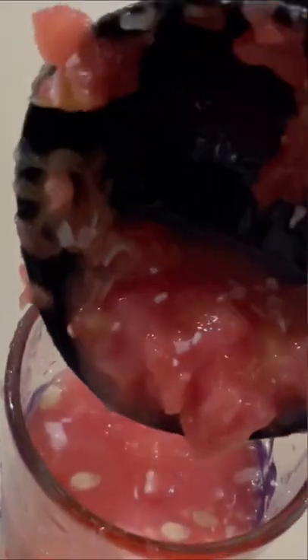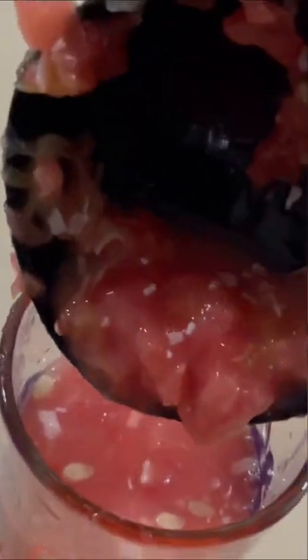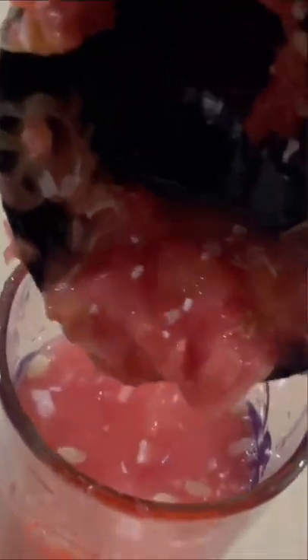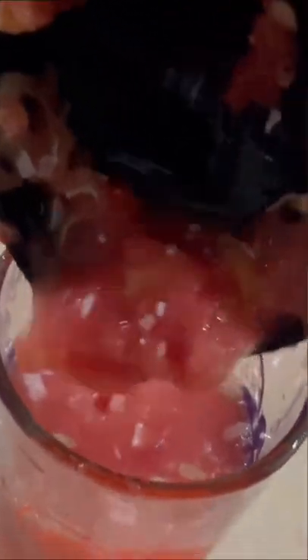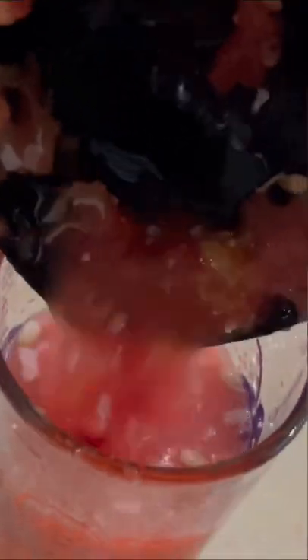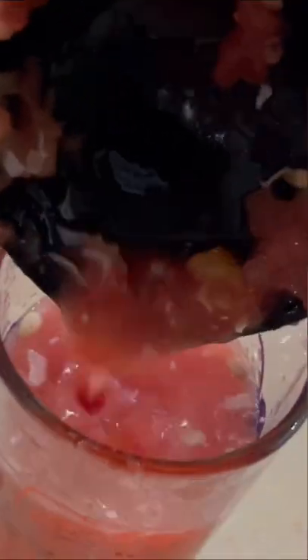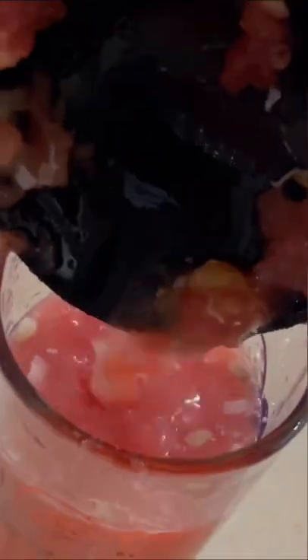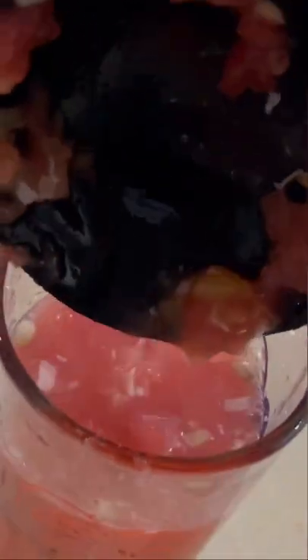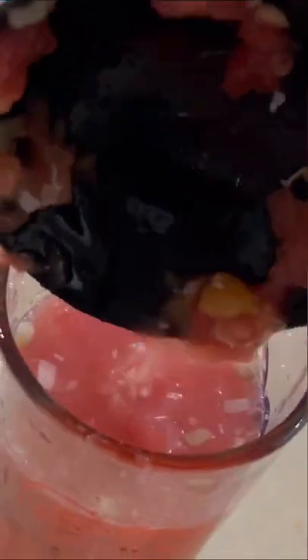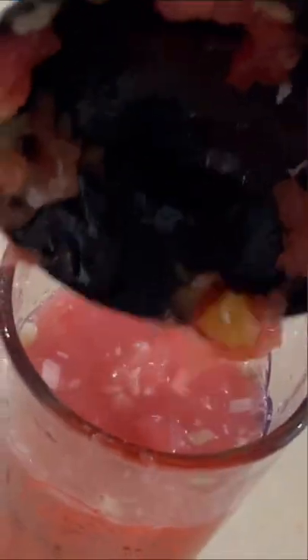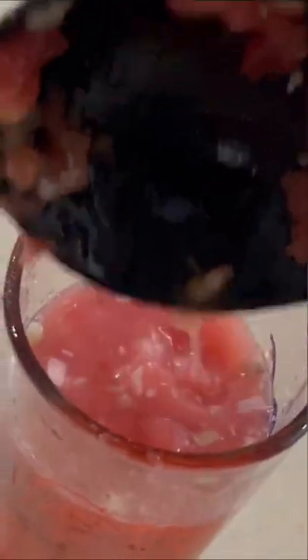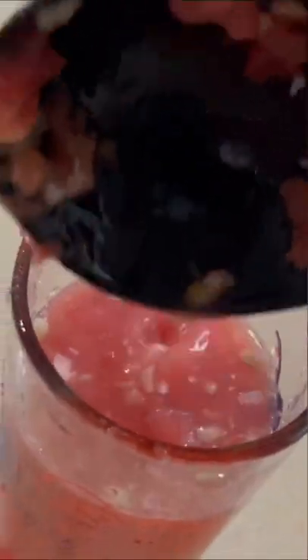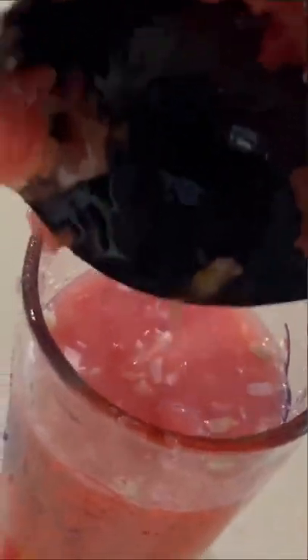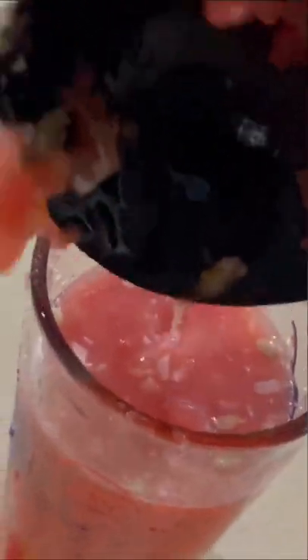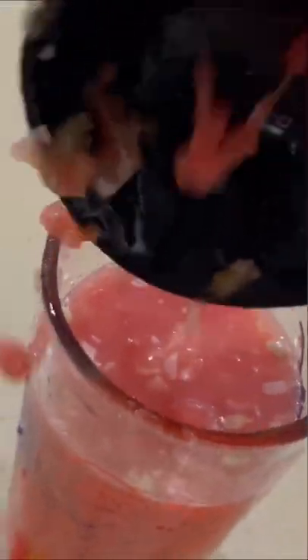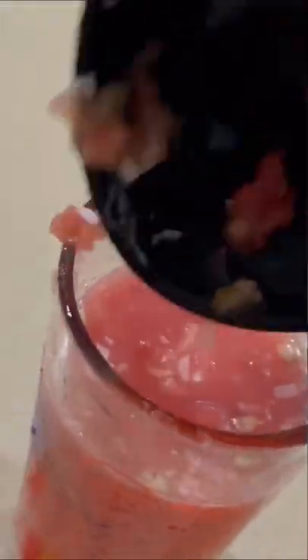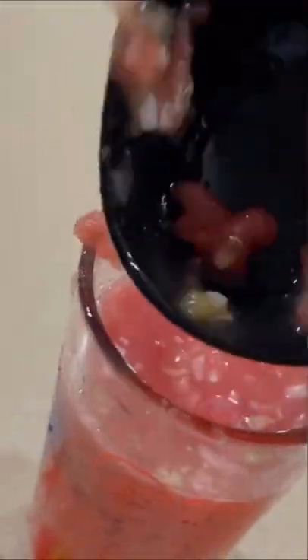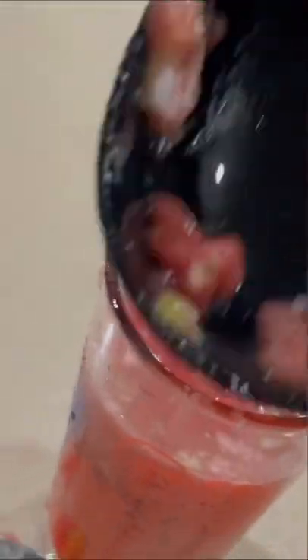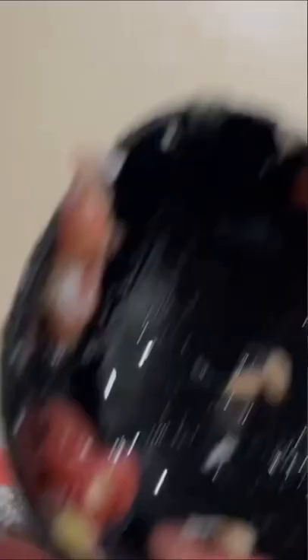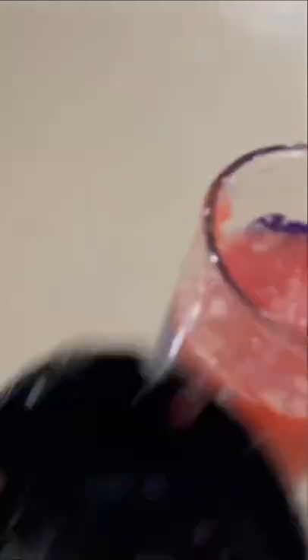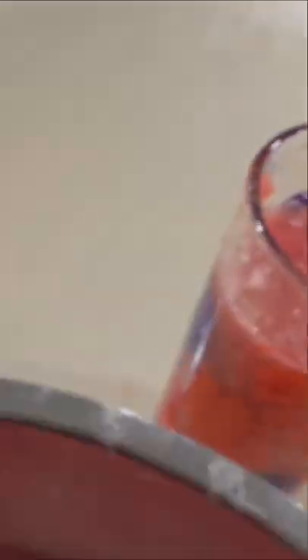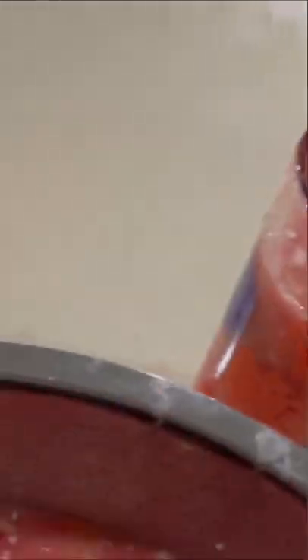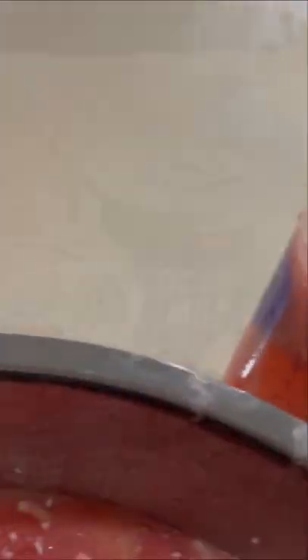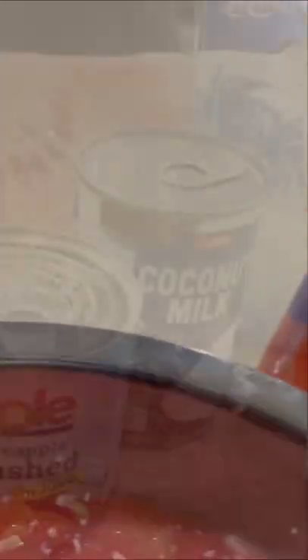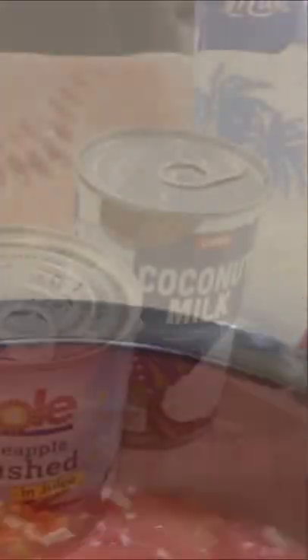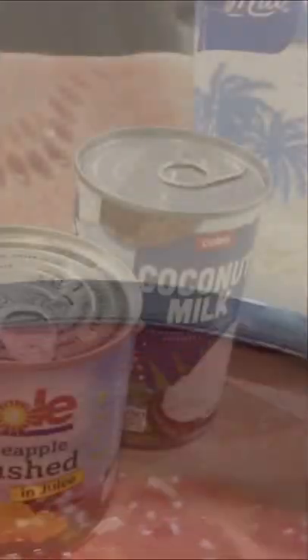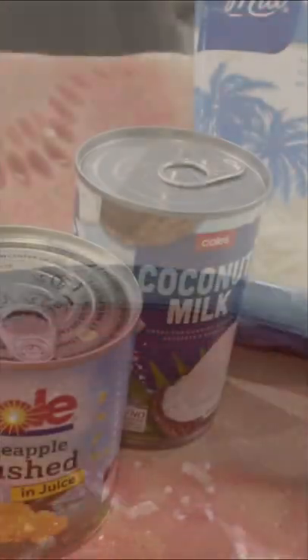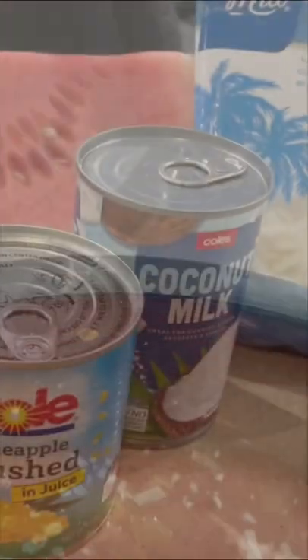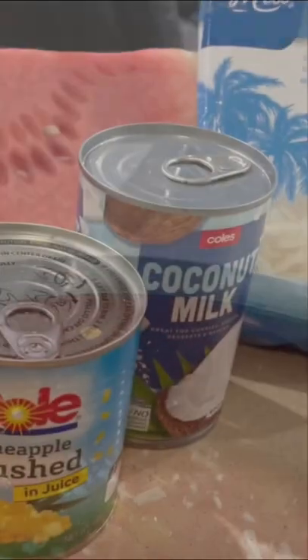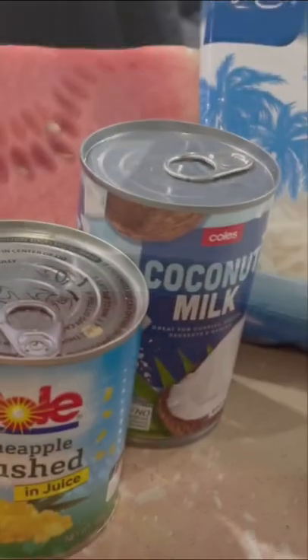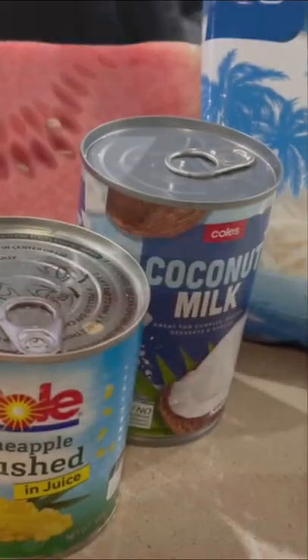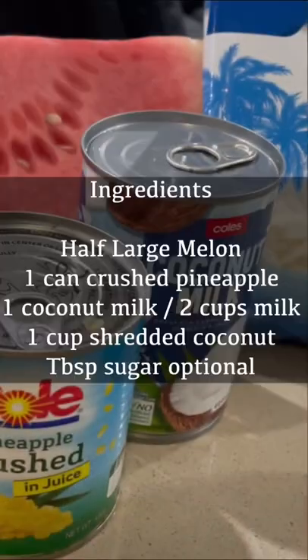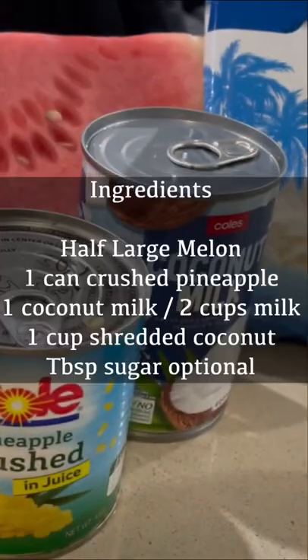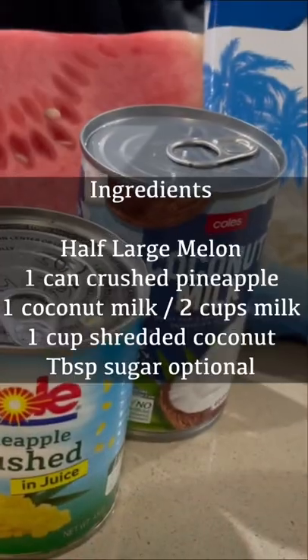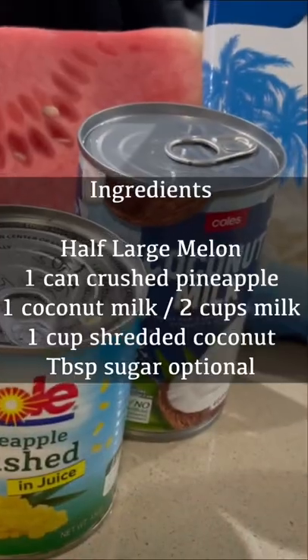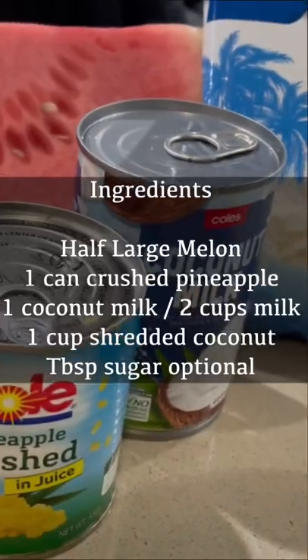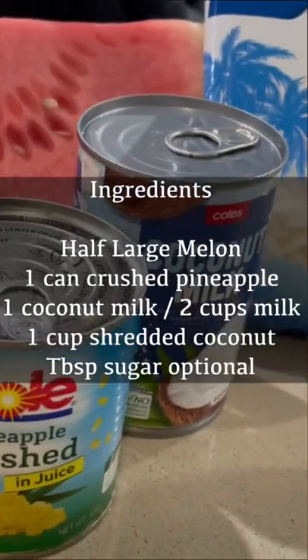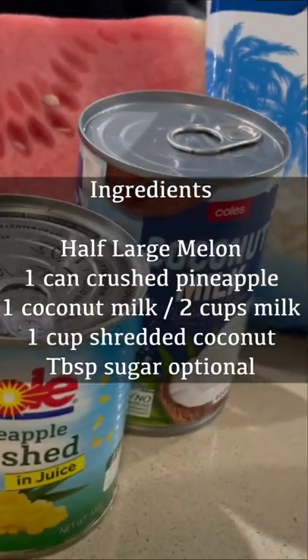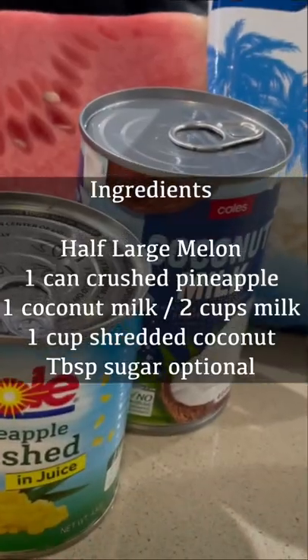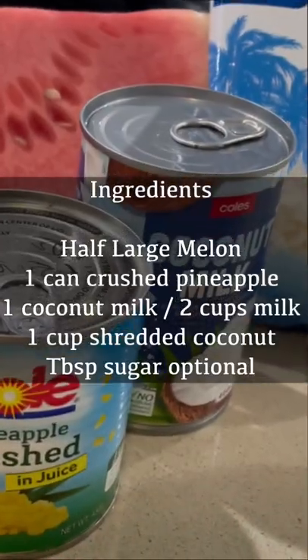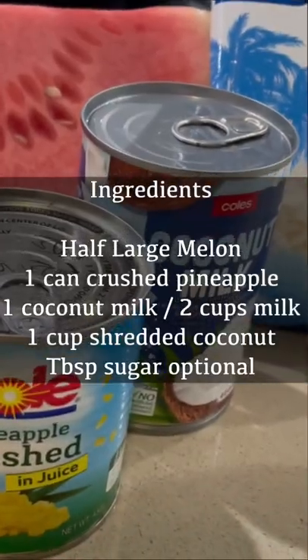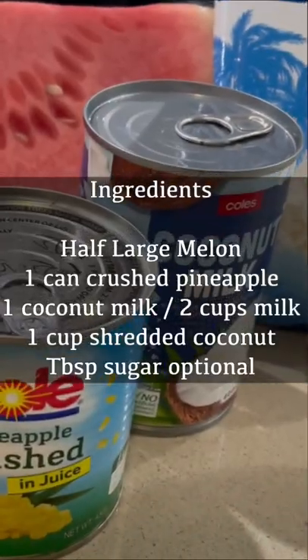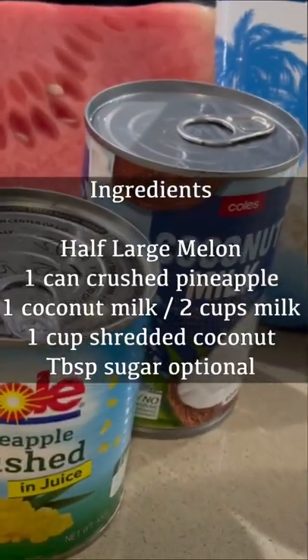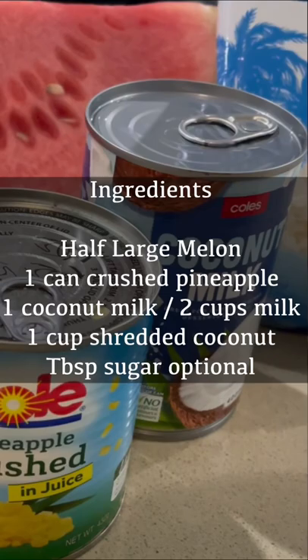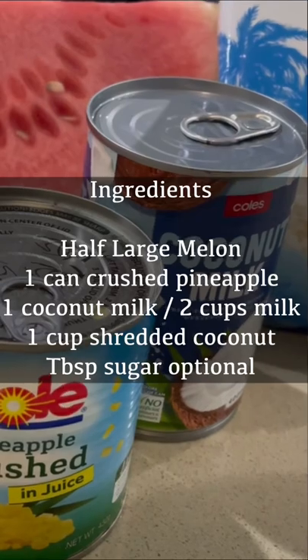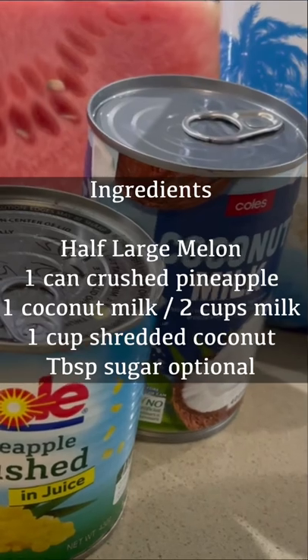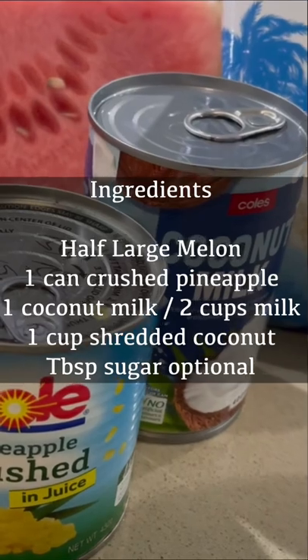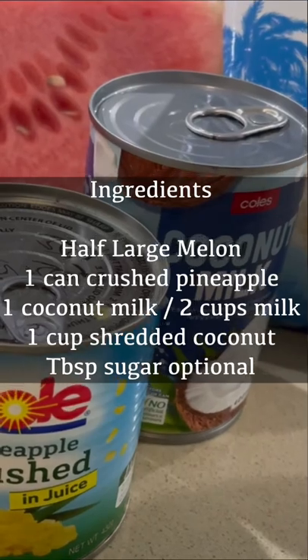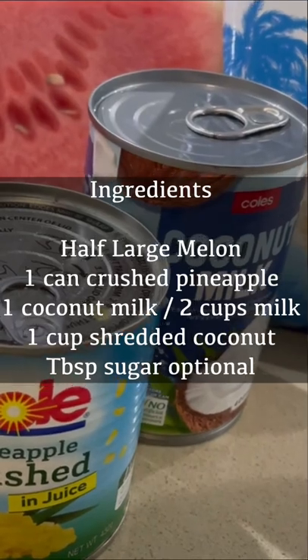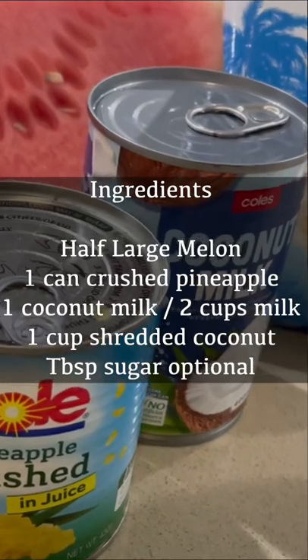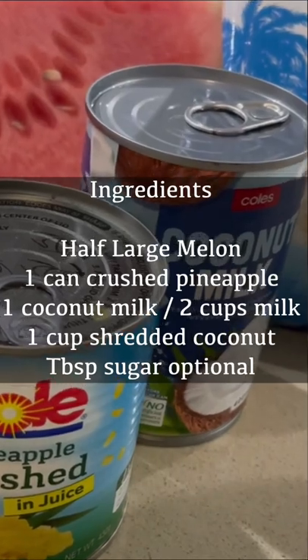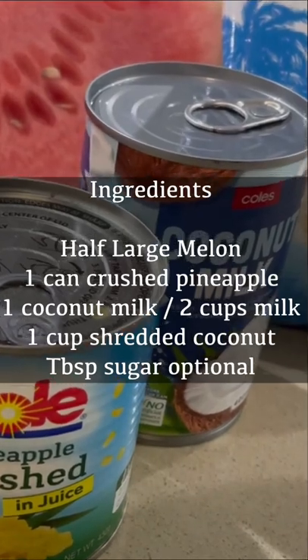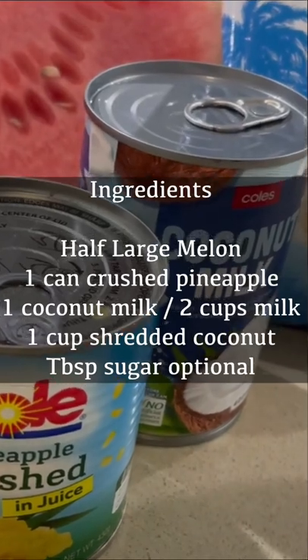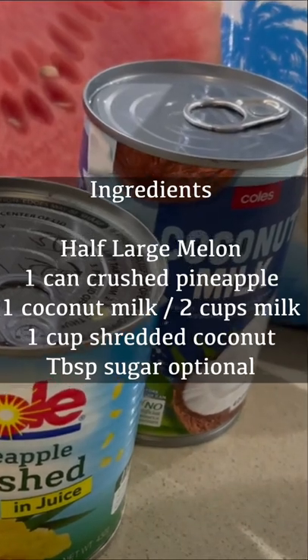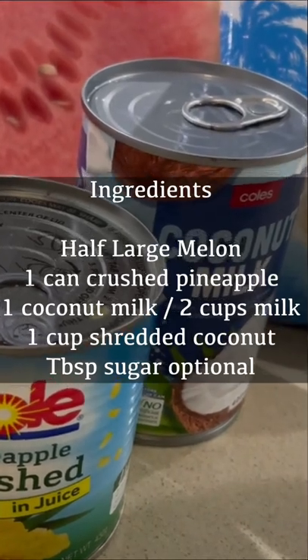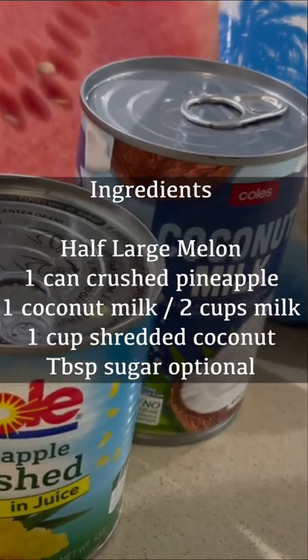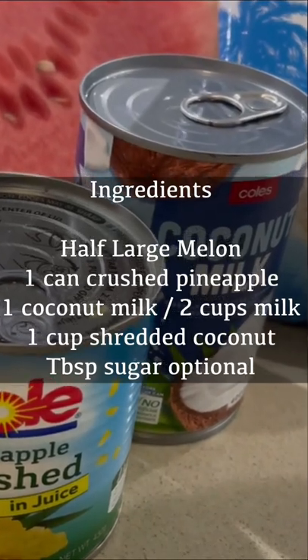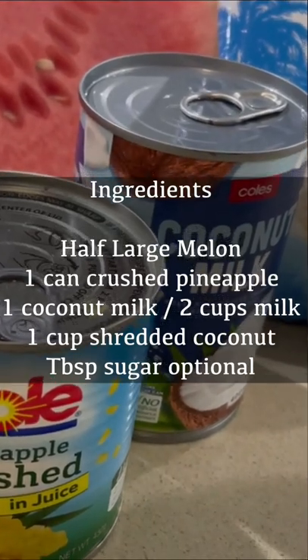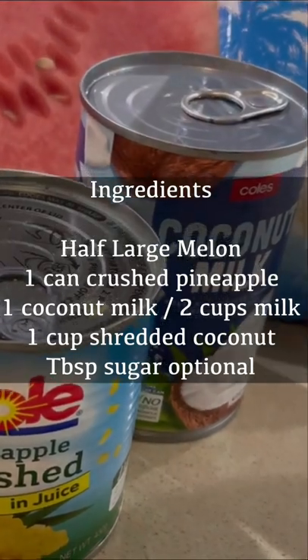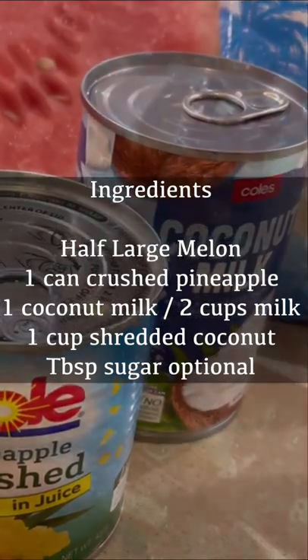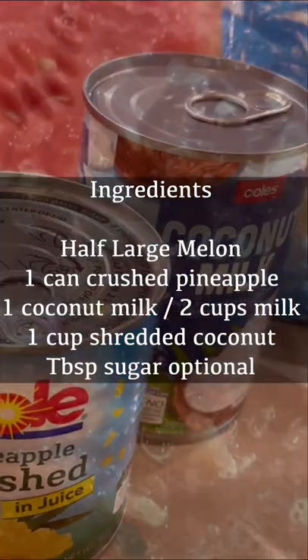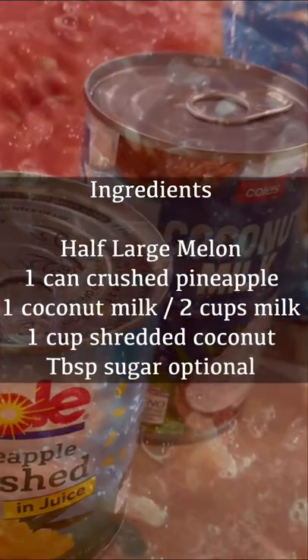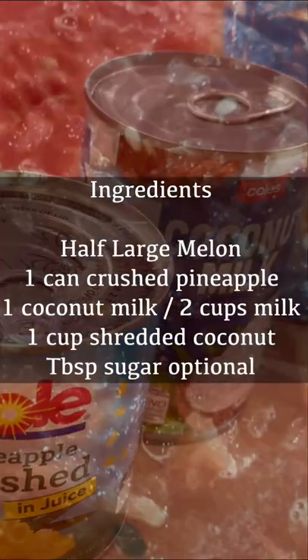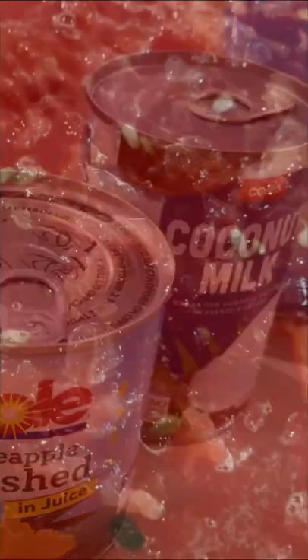Maa loa lele! This is how you make an easy otae meleni. These are all the ingredients you need.